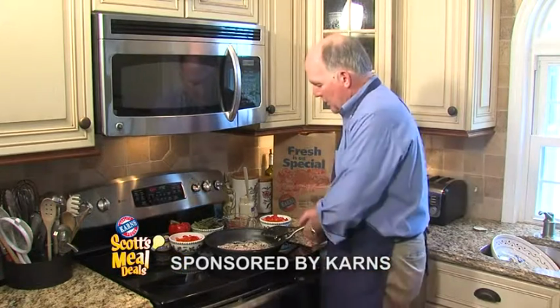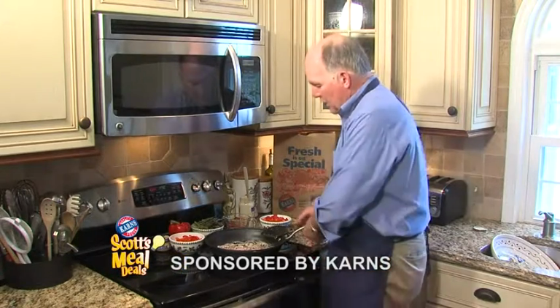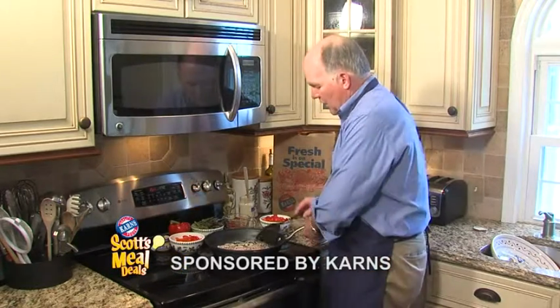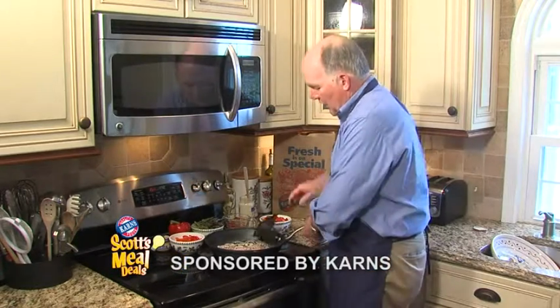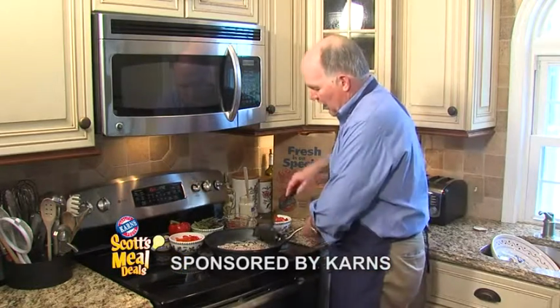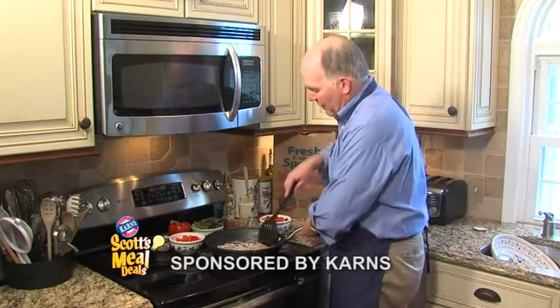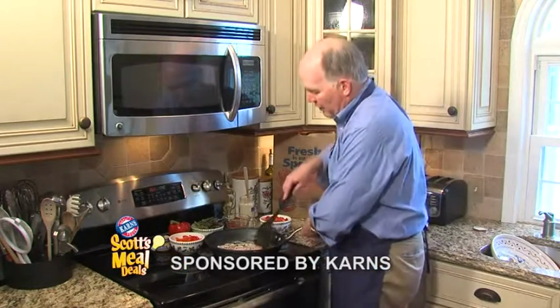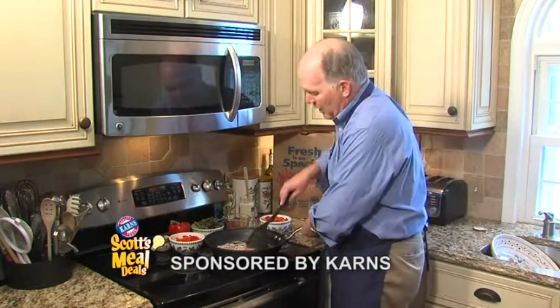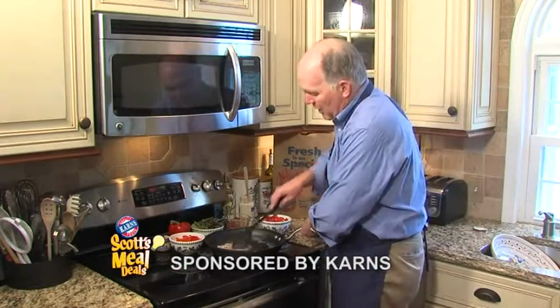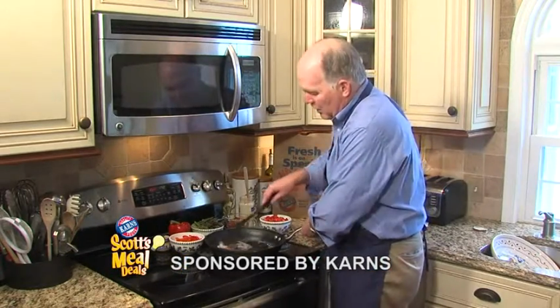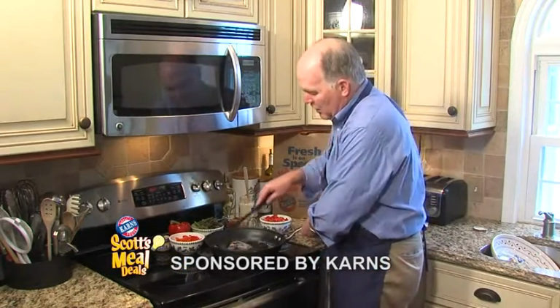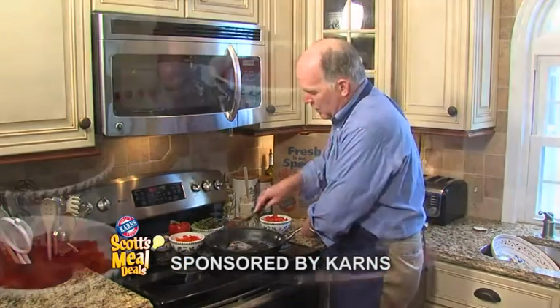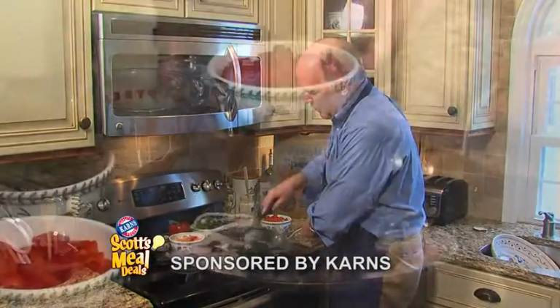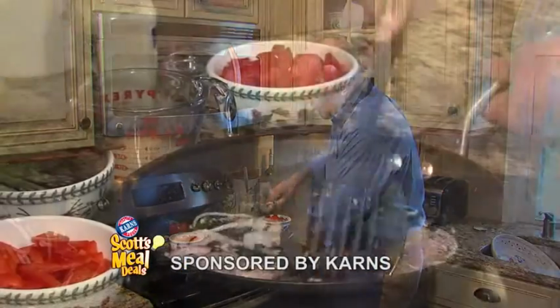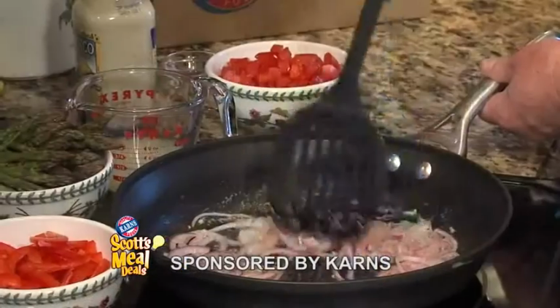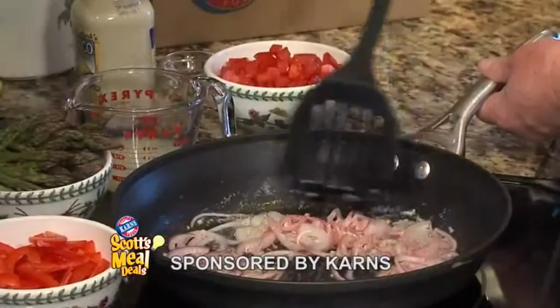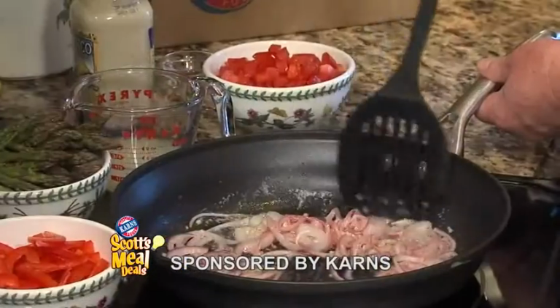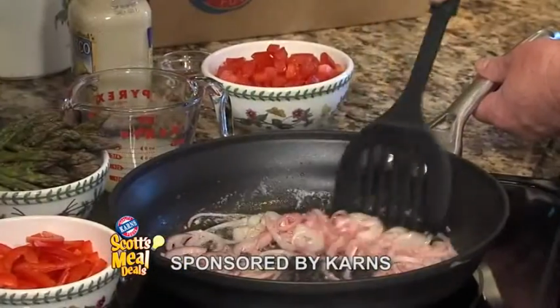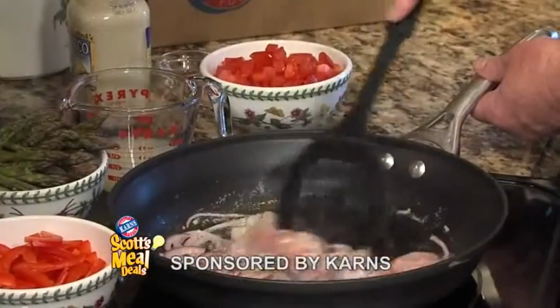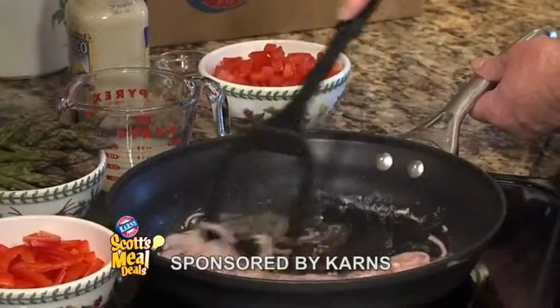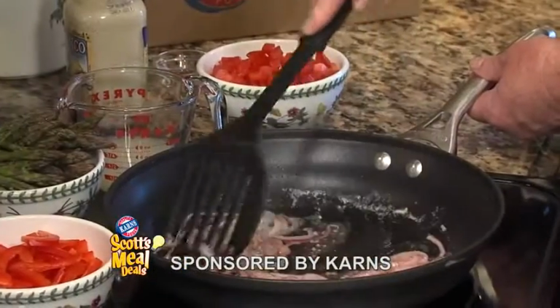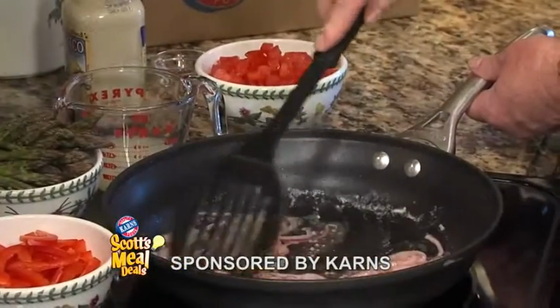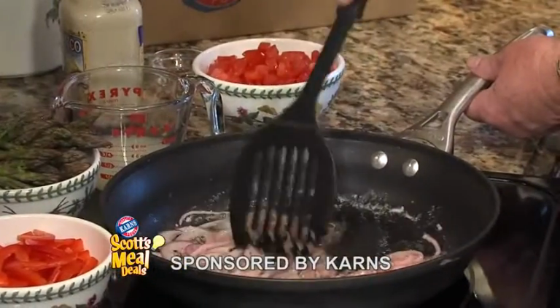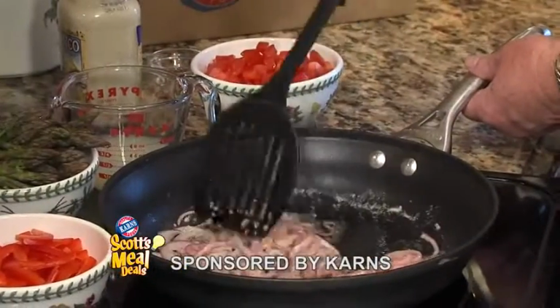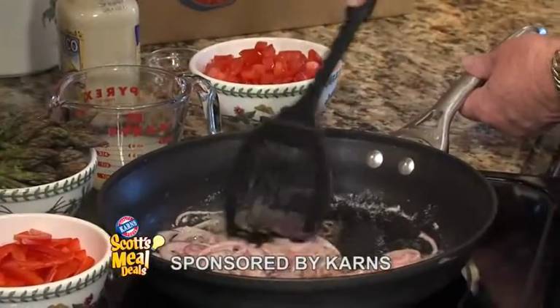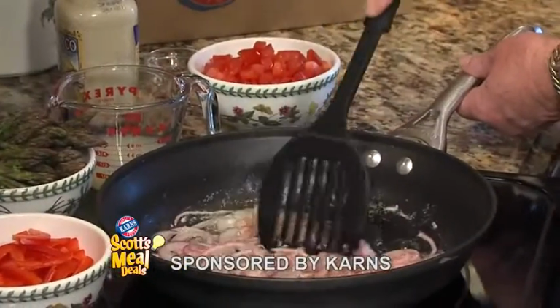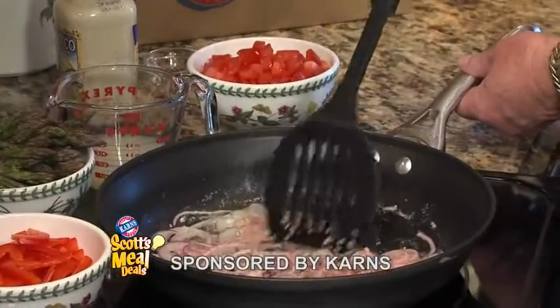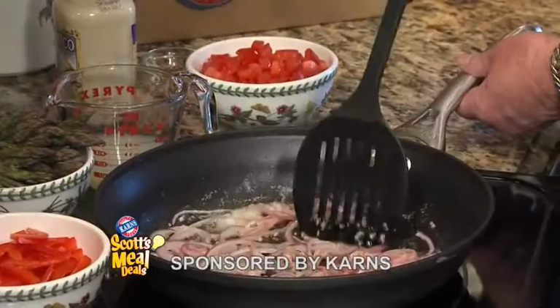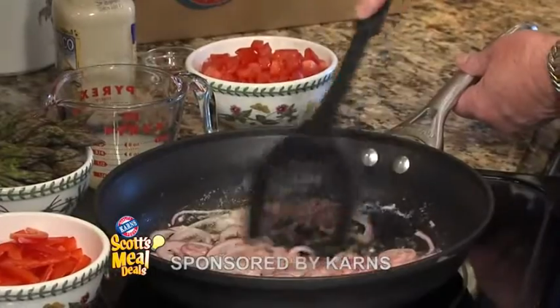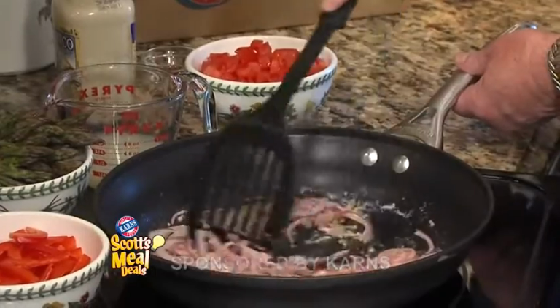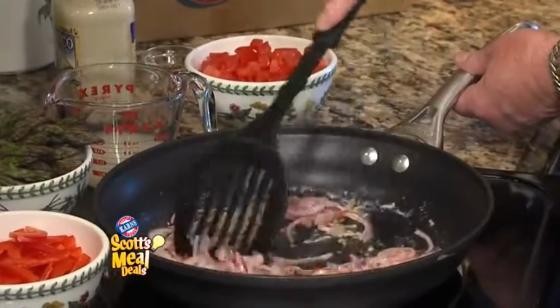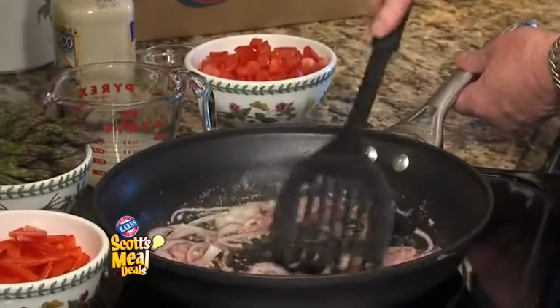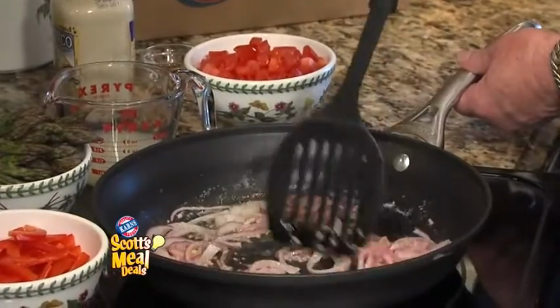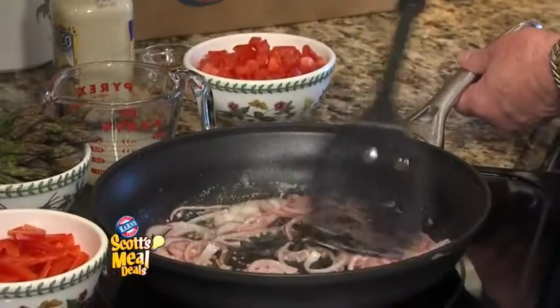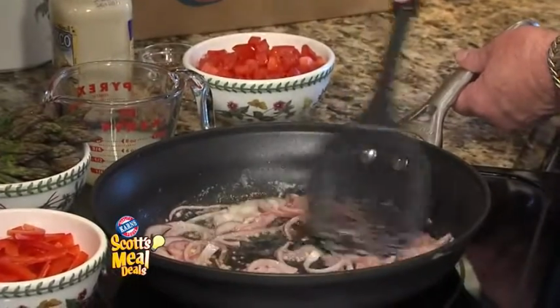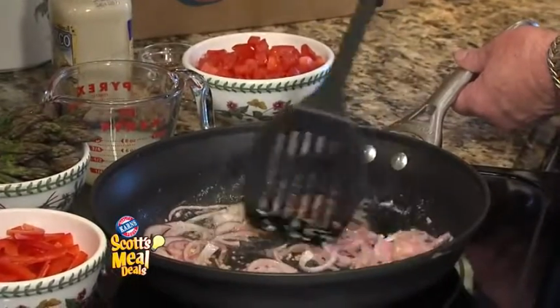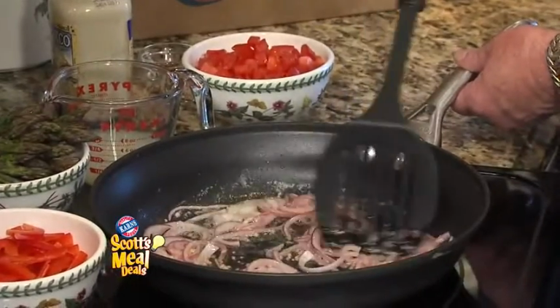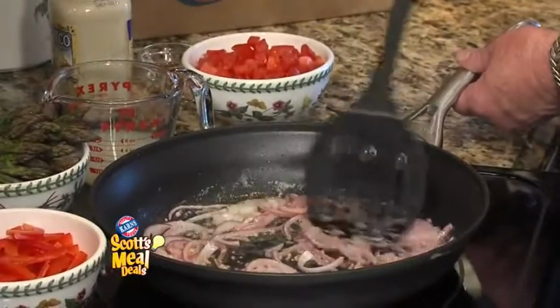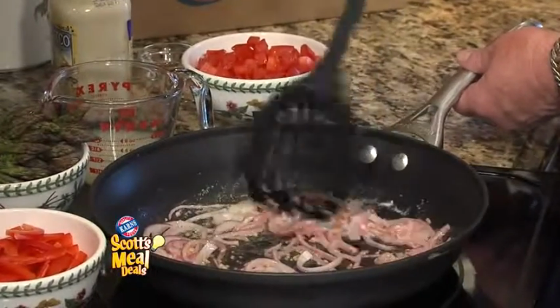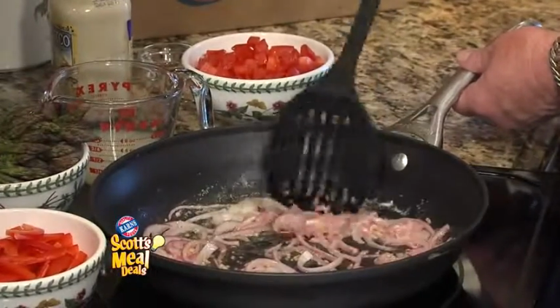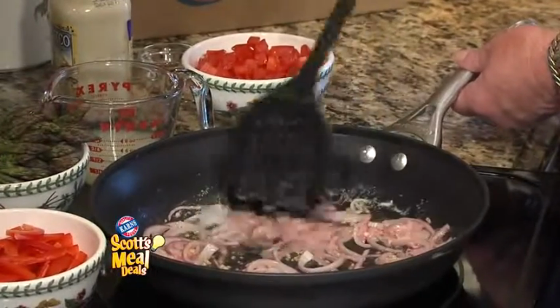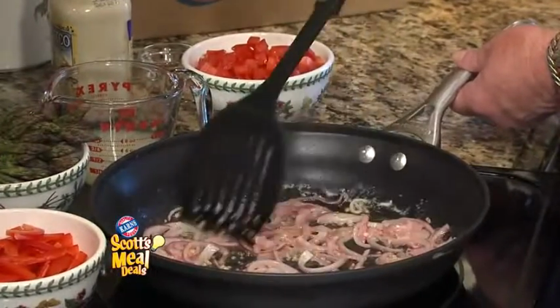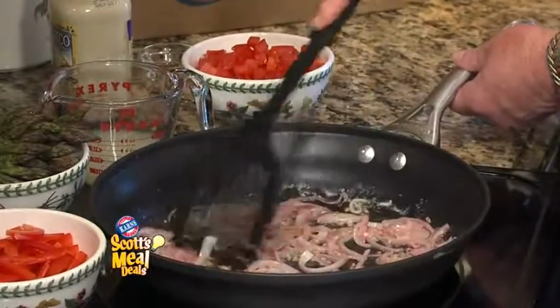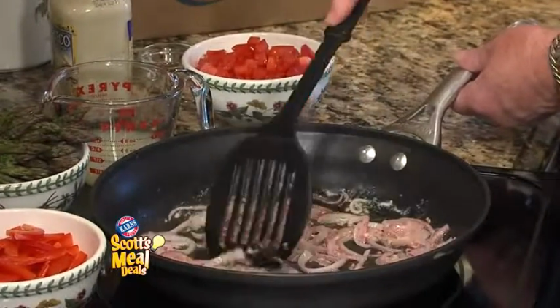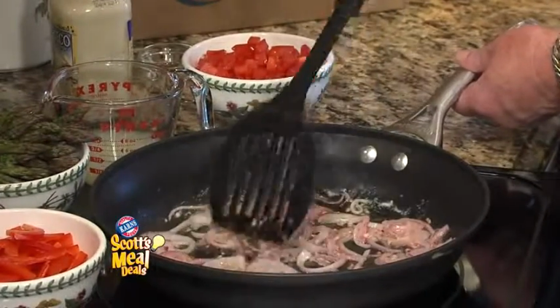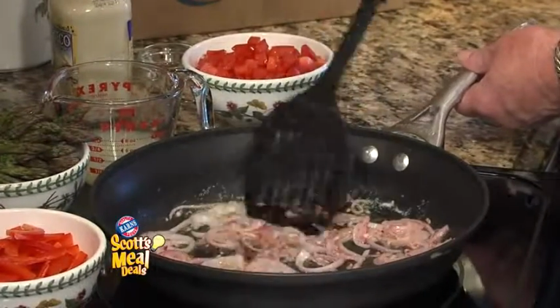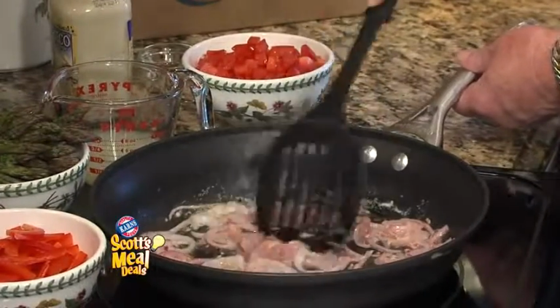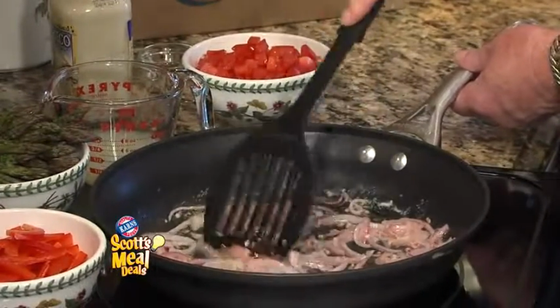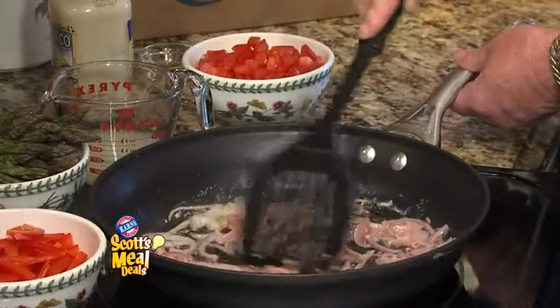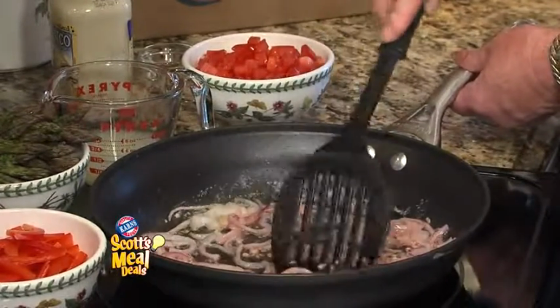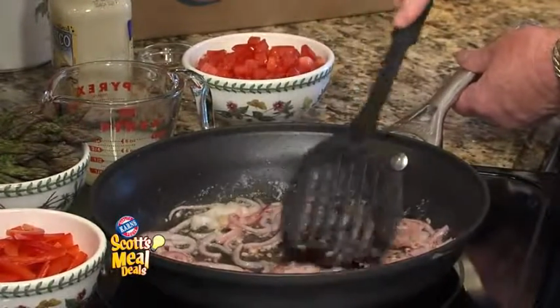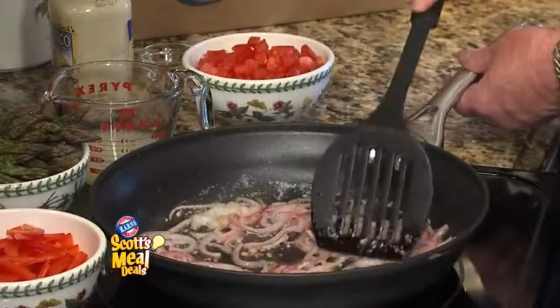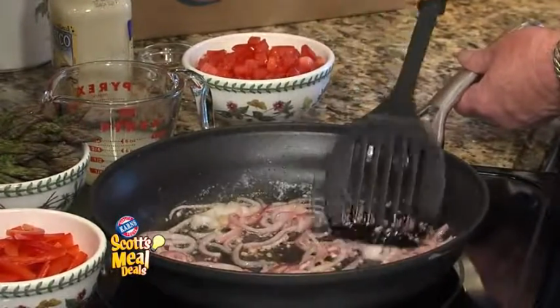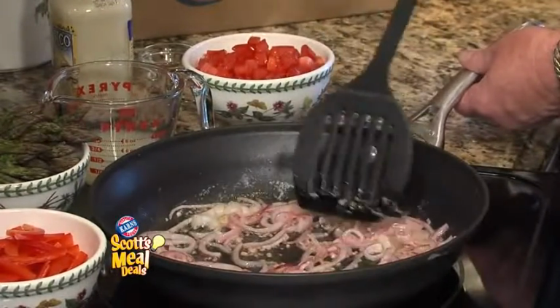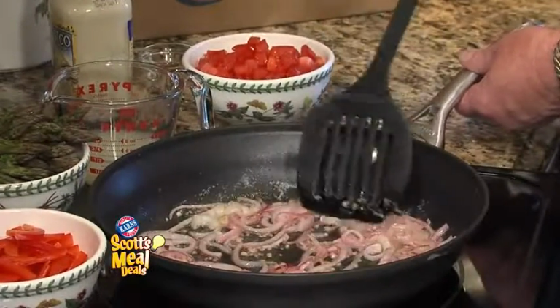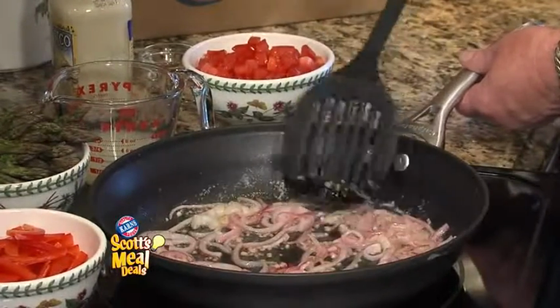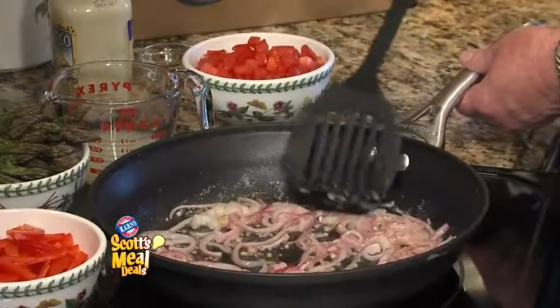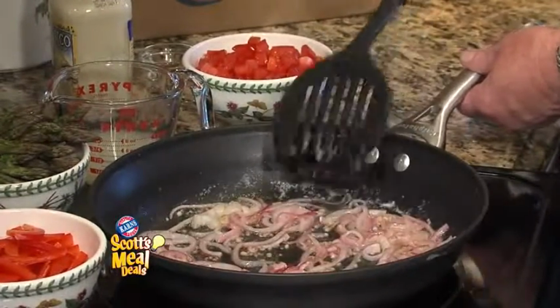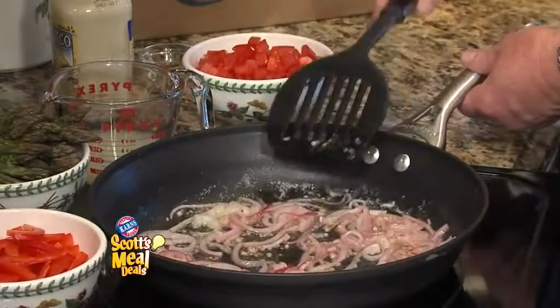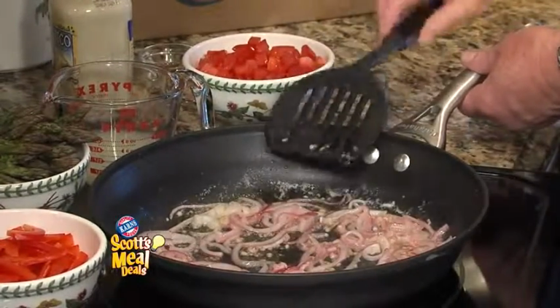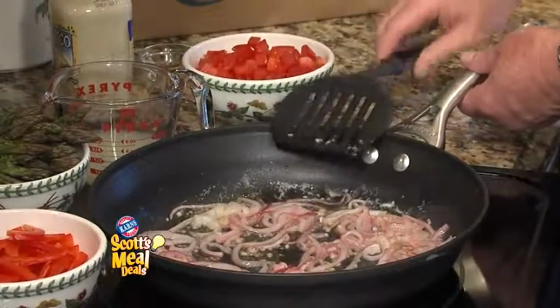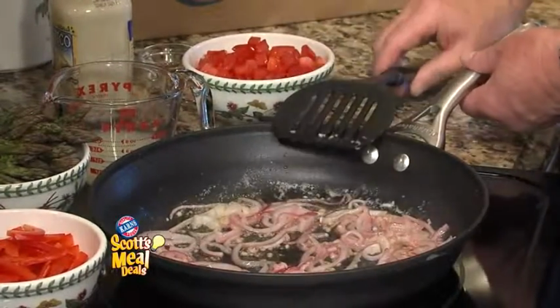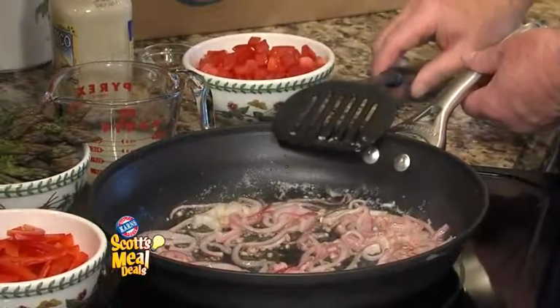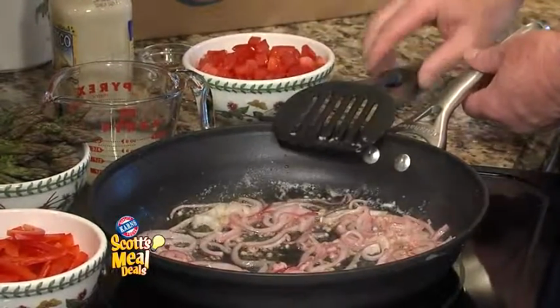I have a pan here with butter, garlic, and some cooked onions. And I've been cooking these for just a few minutes to get them nice and tender.